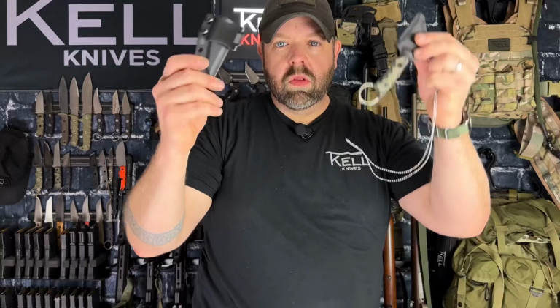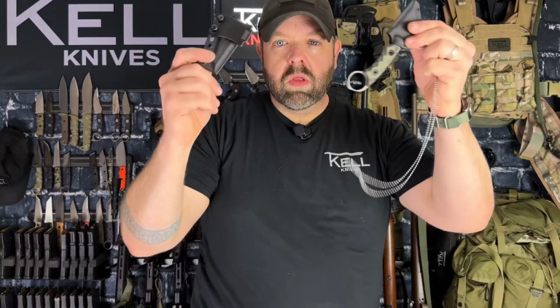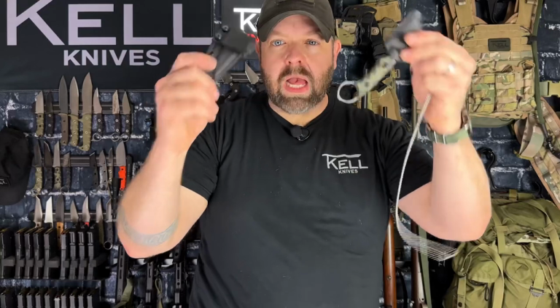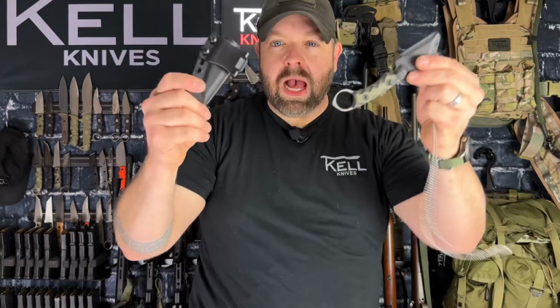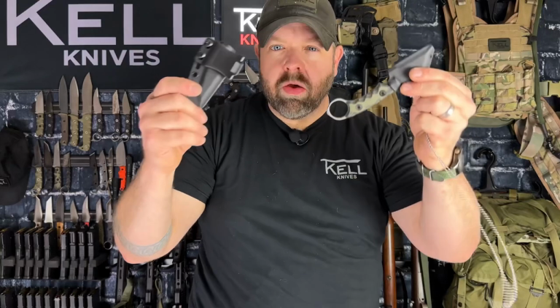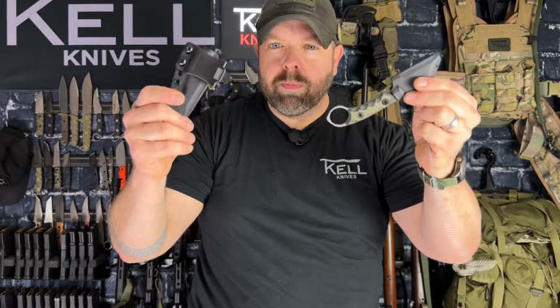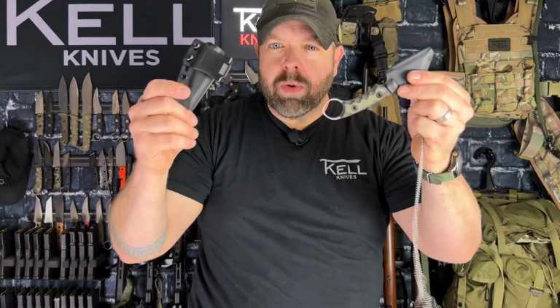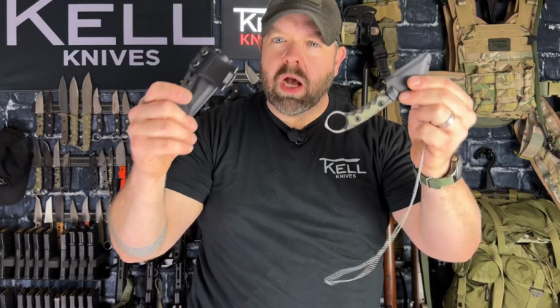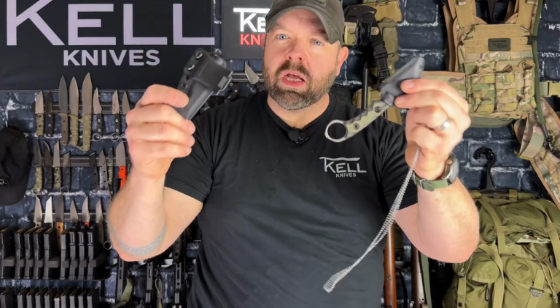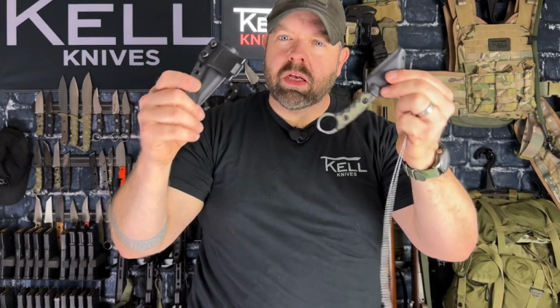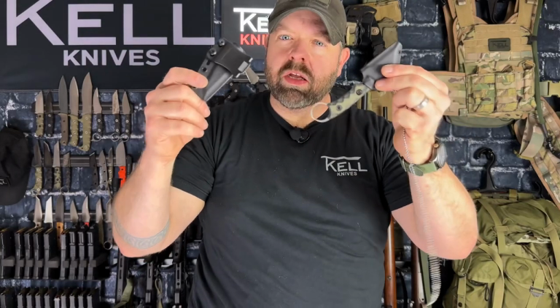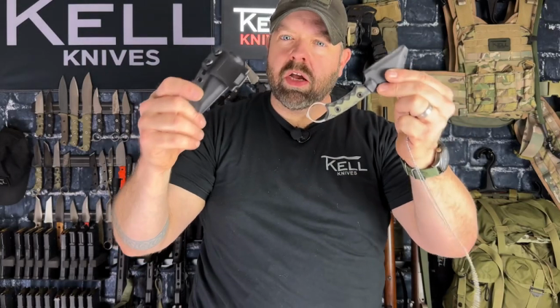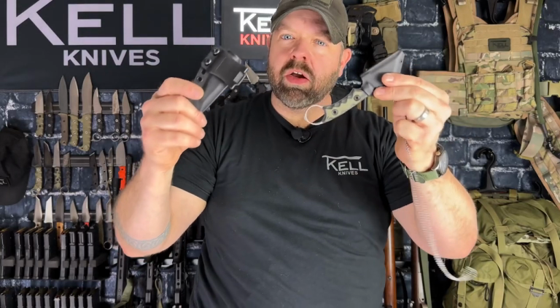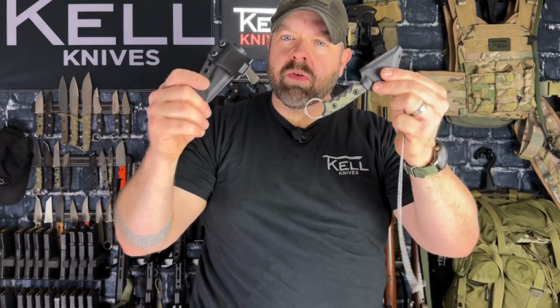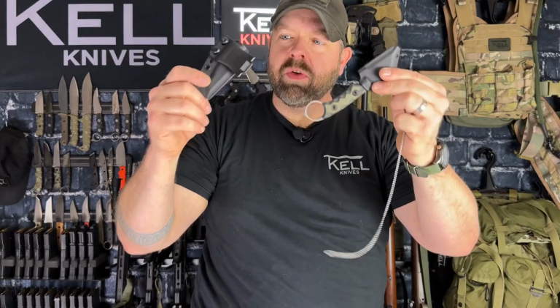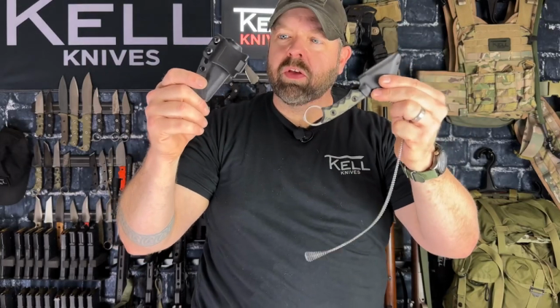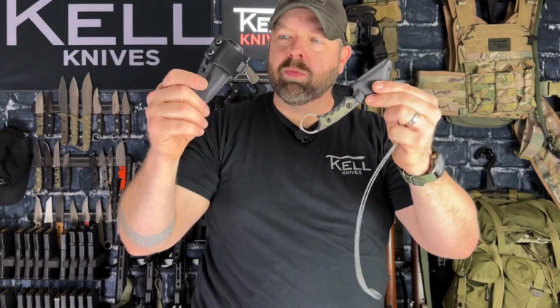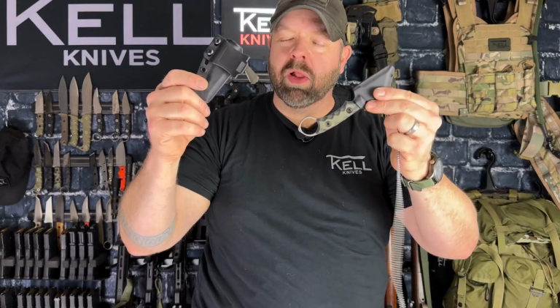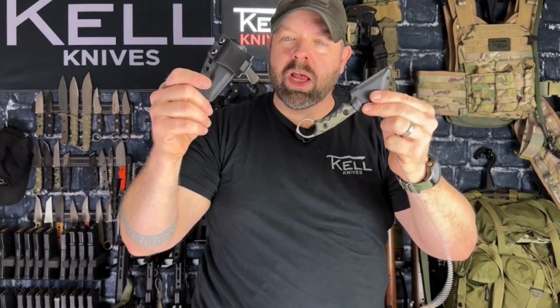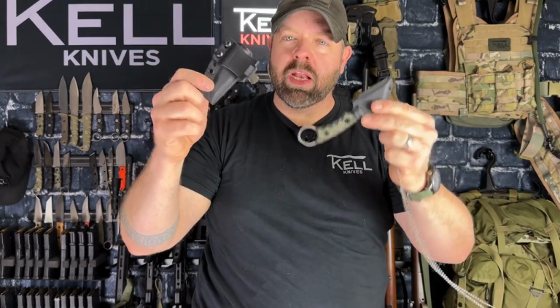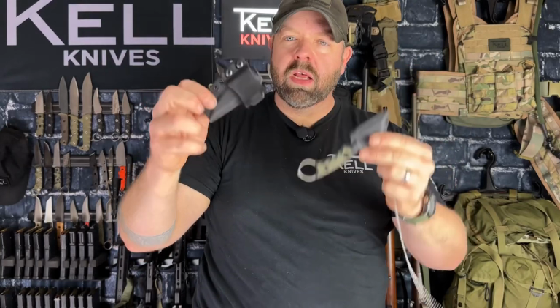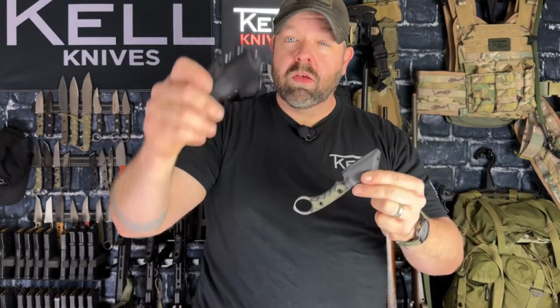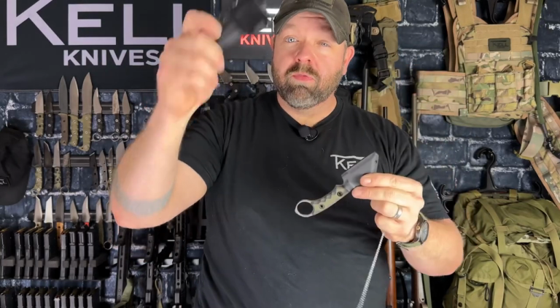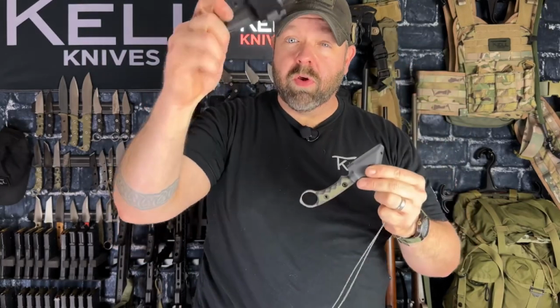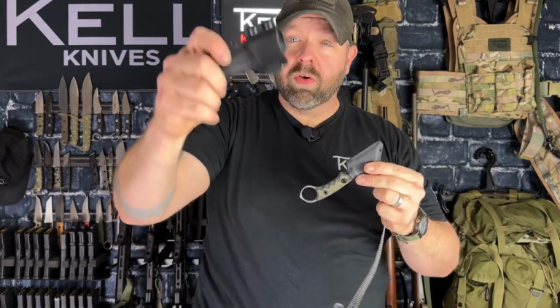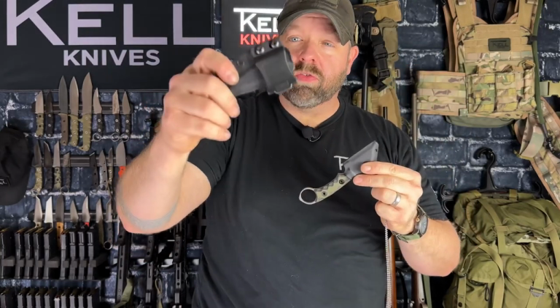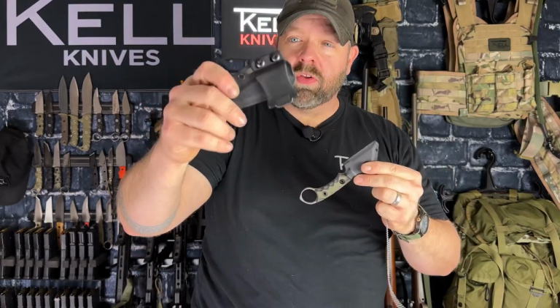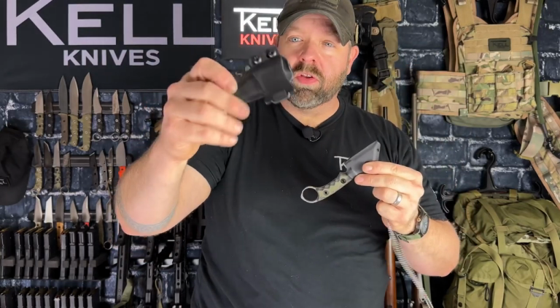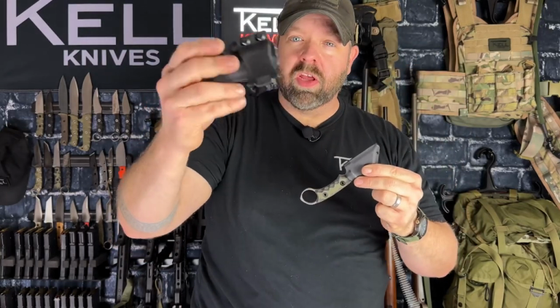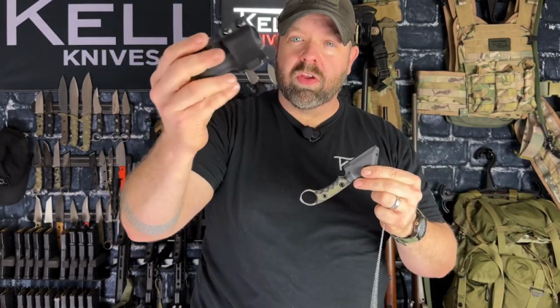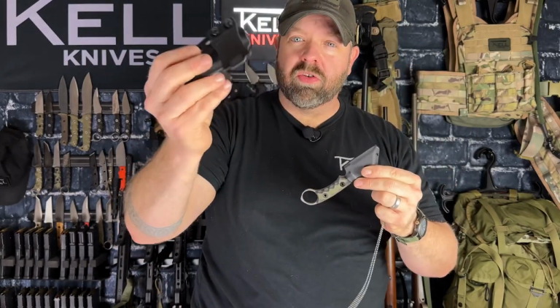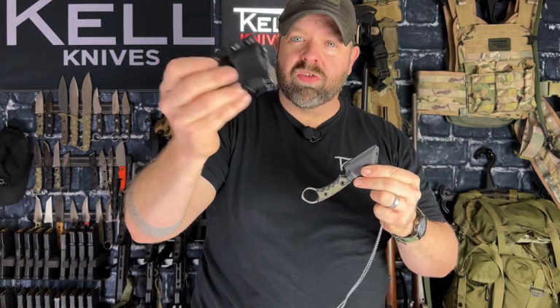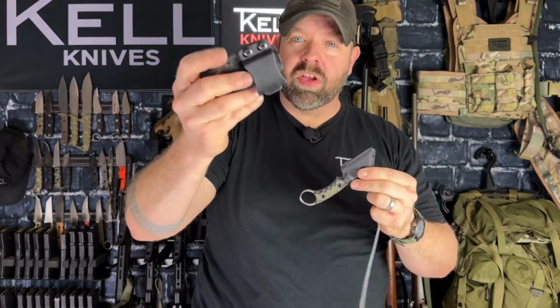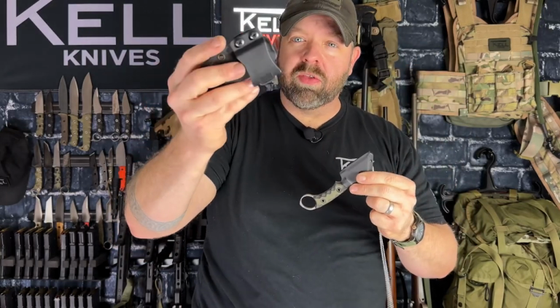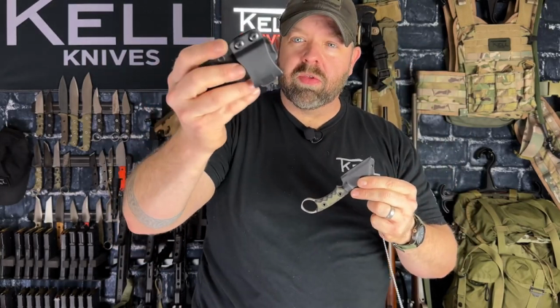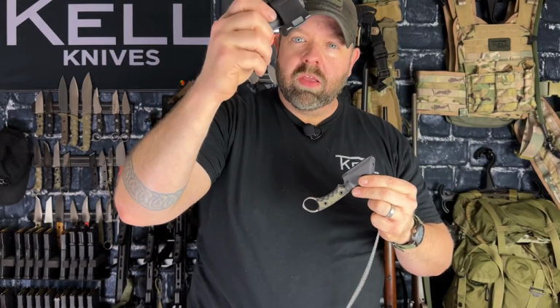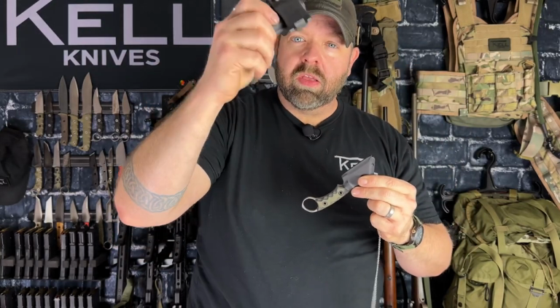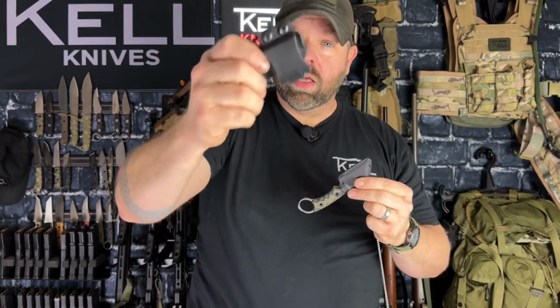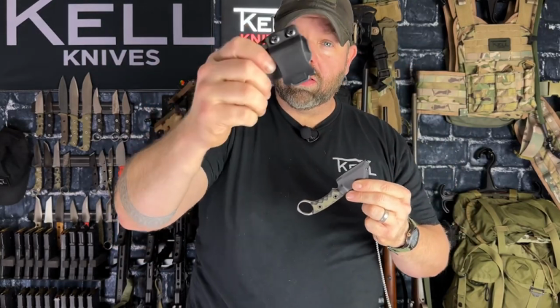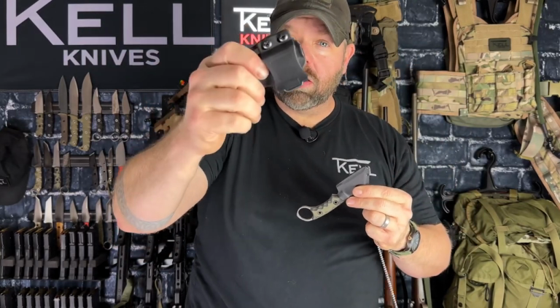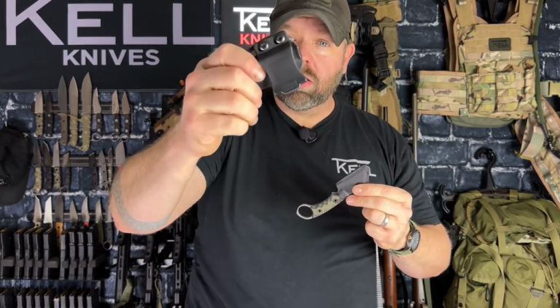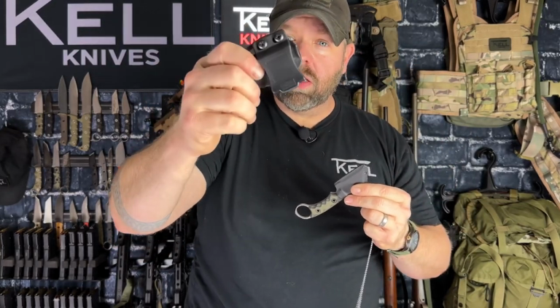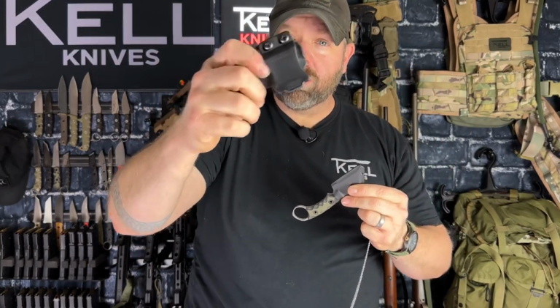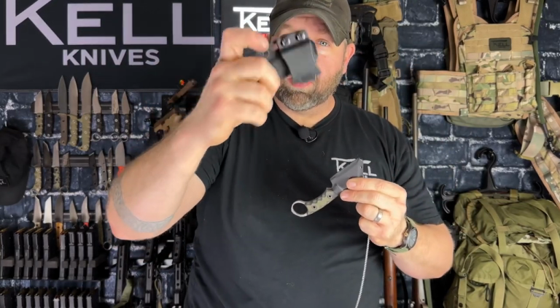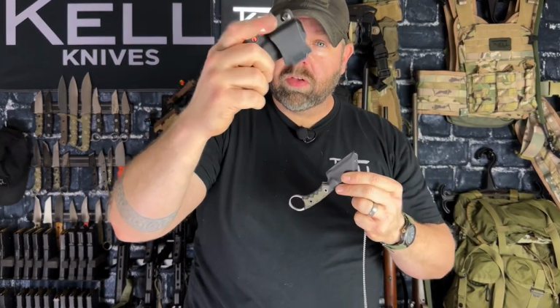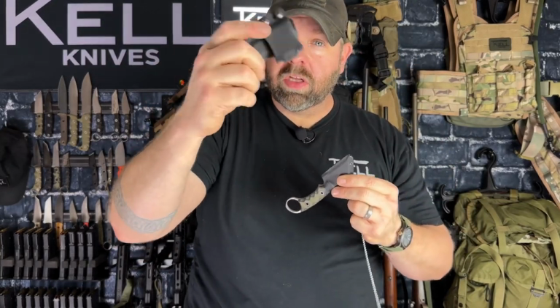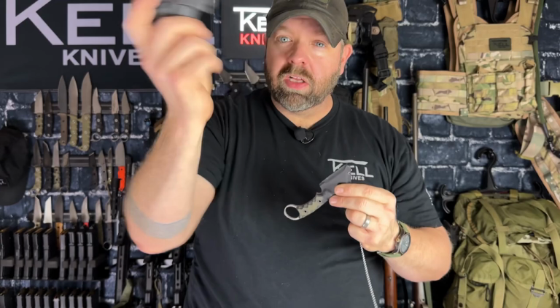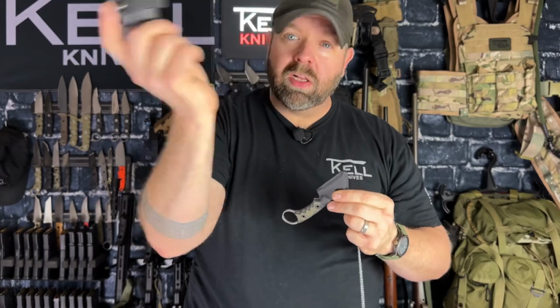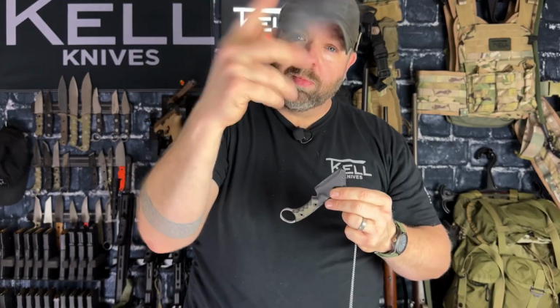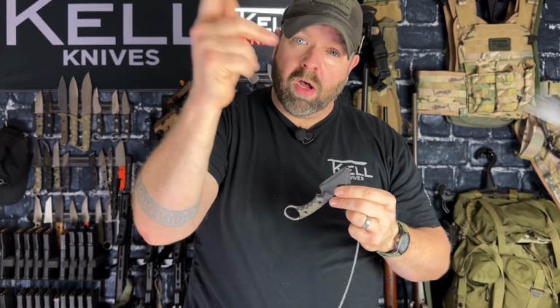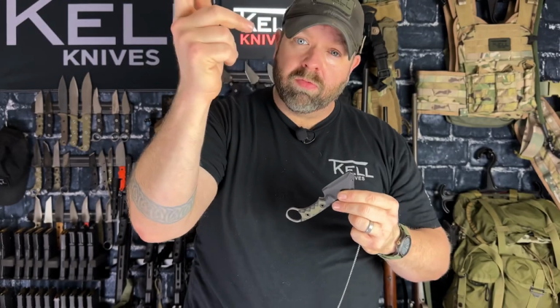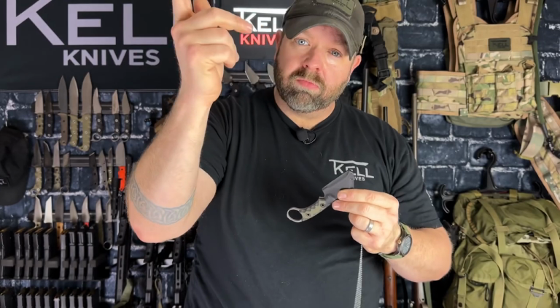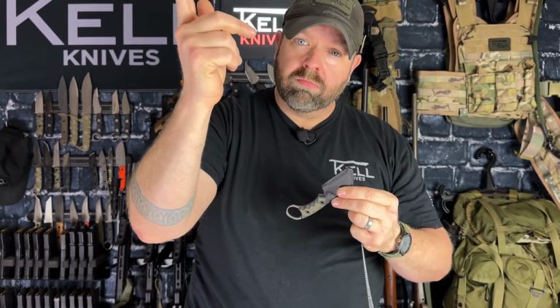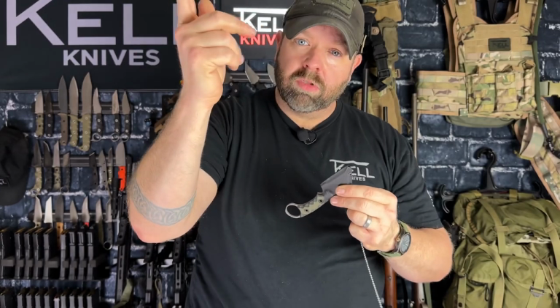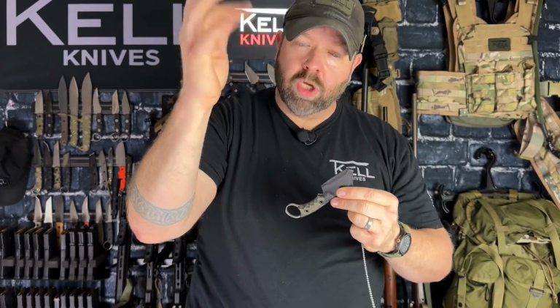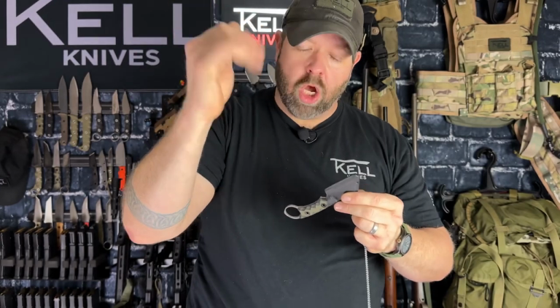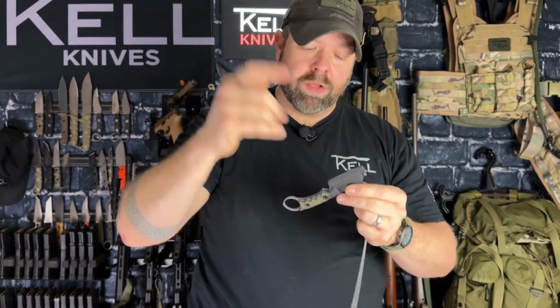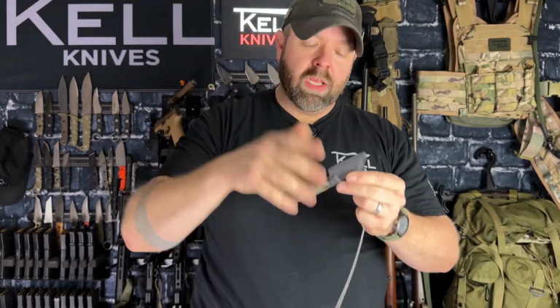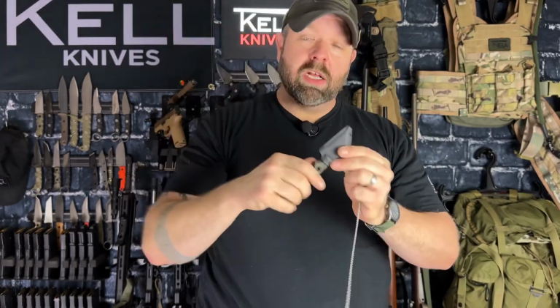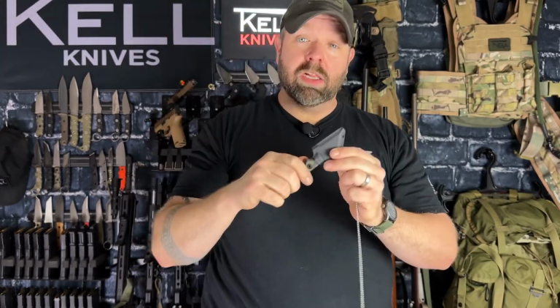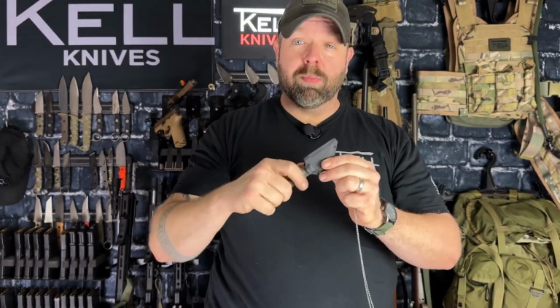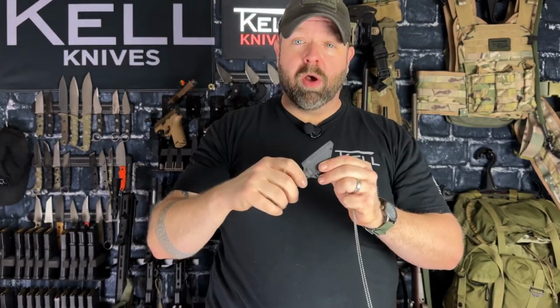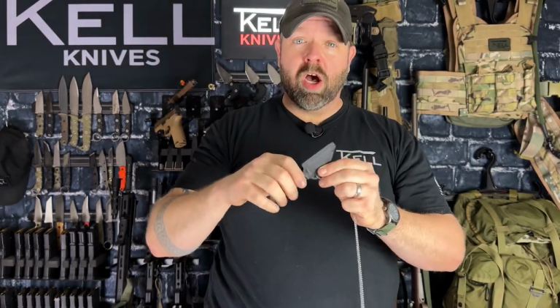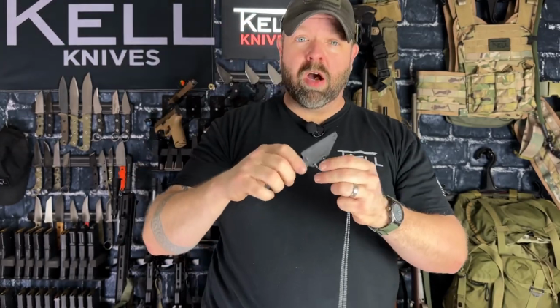How to pocket carry a fixed blade. First, you take your sheath, you take the clip, you take the clip off. Gone. Clip off.